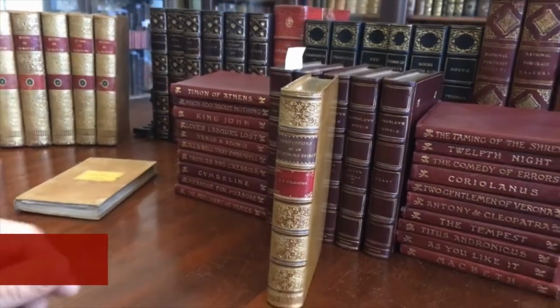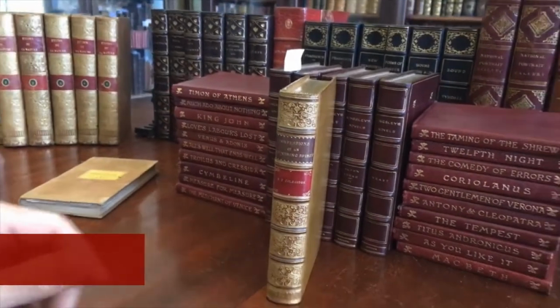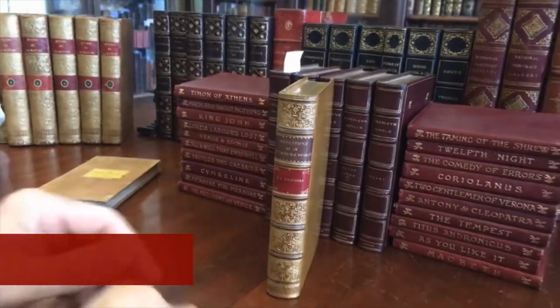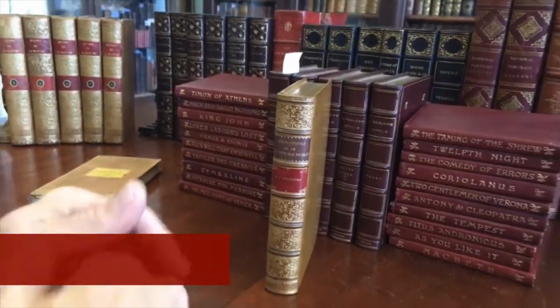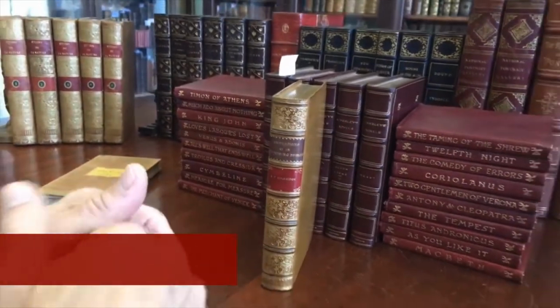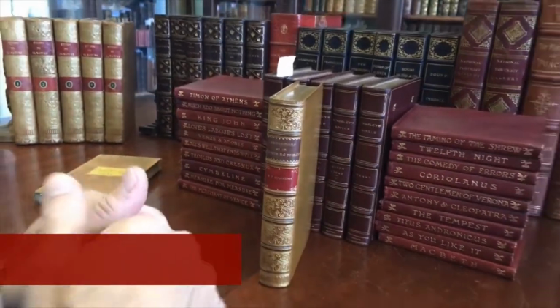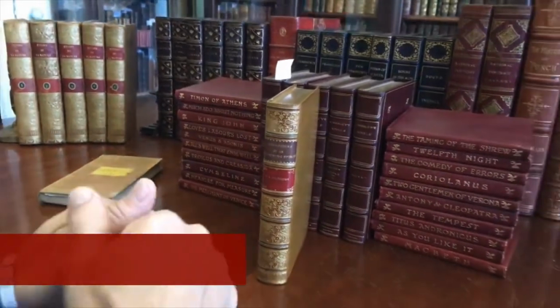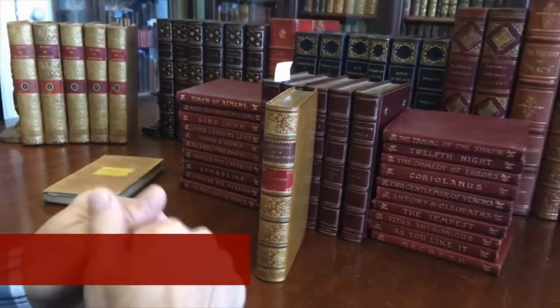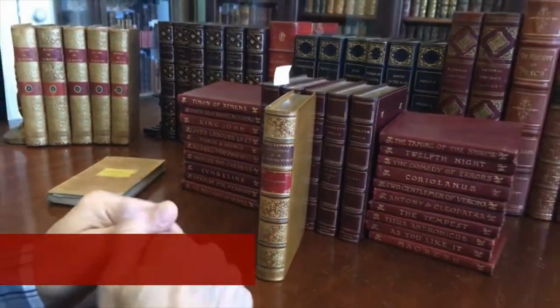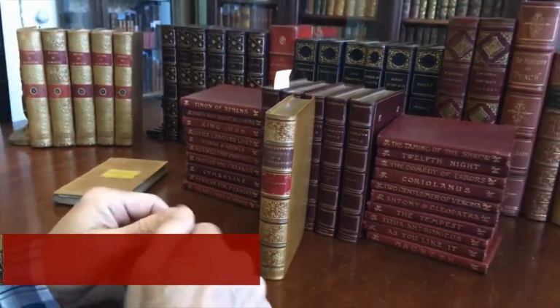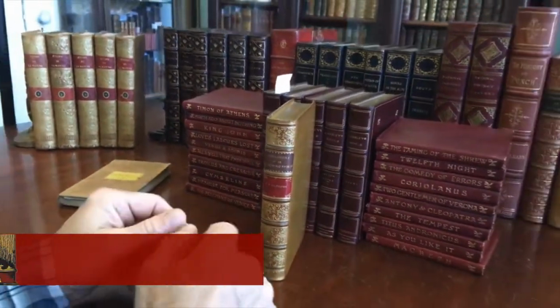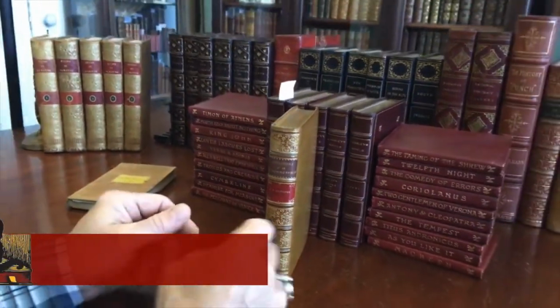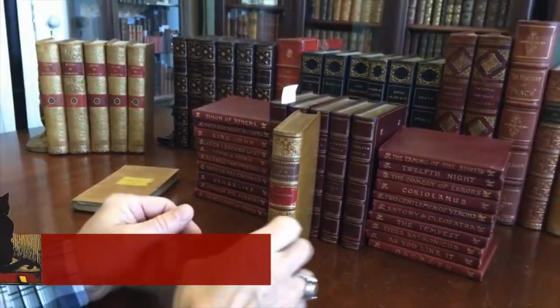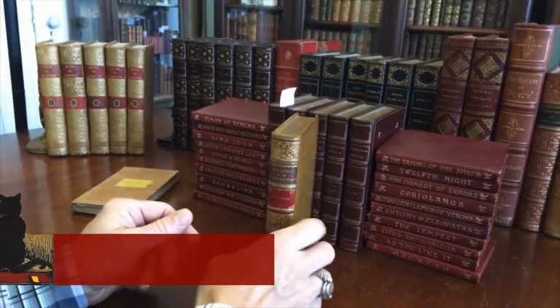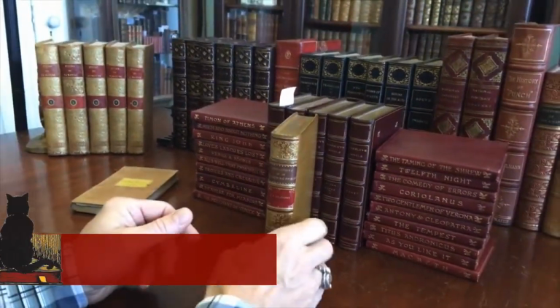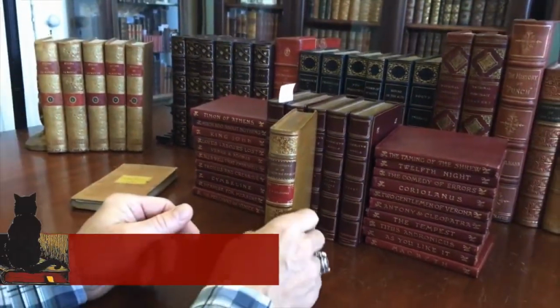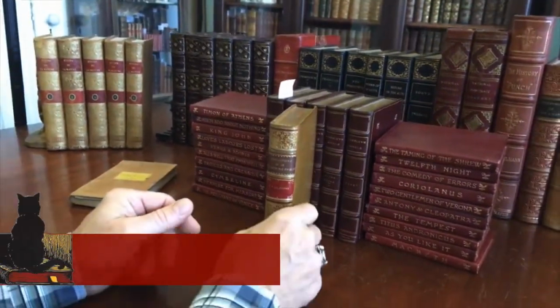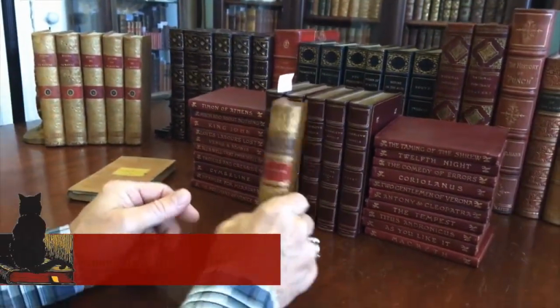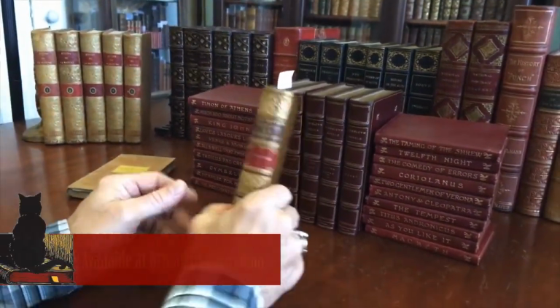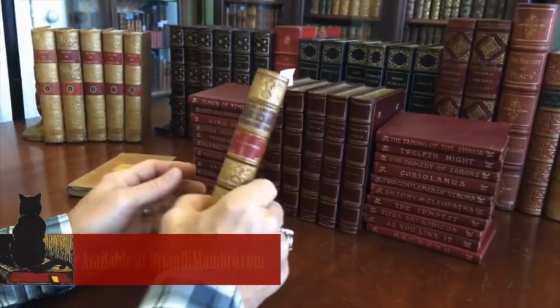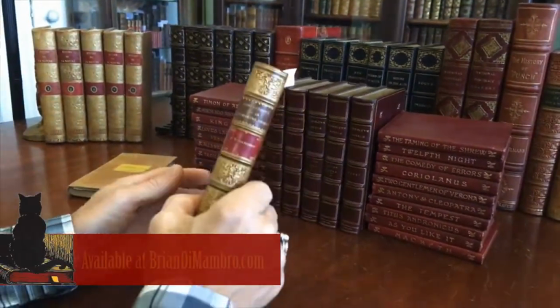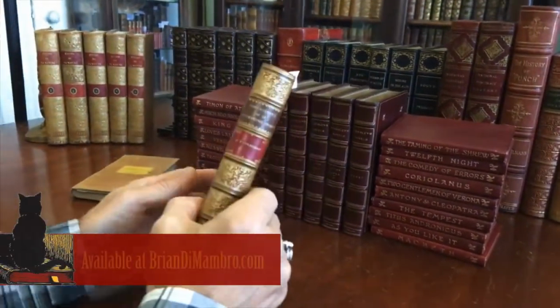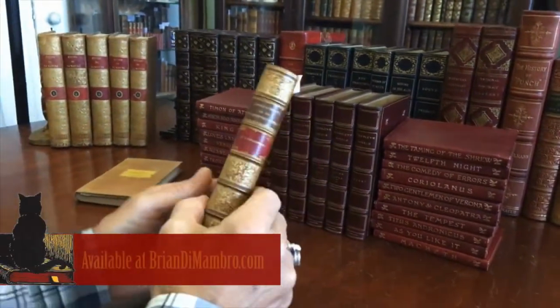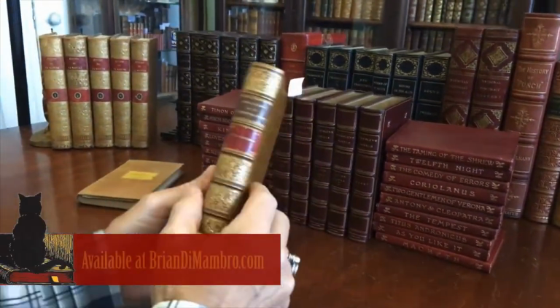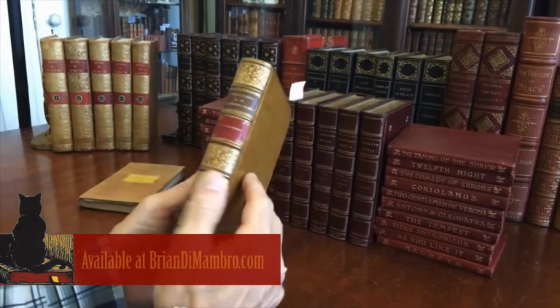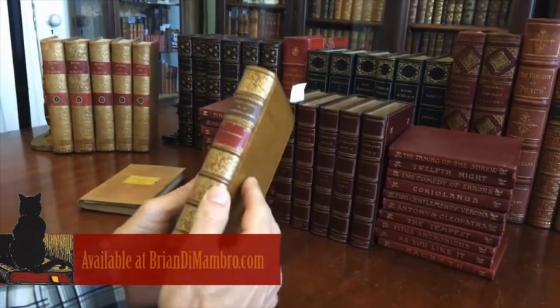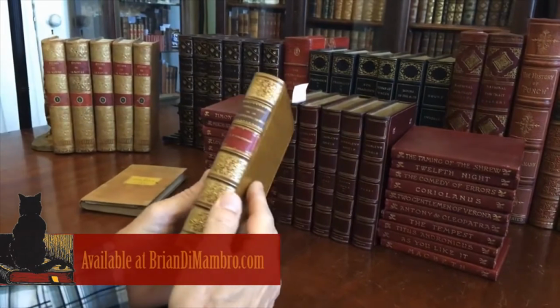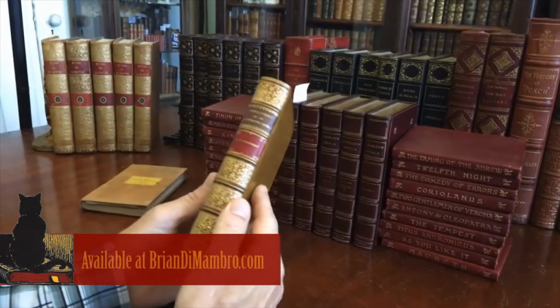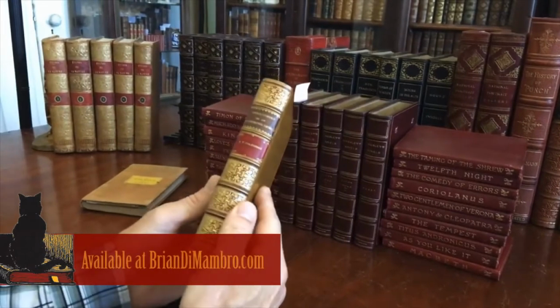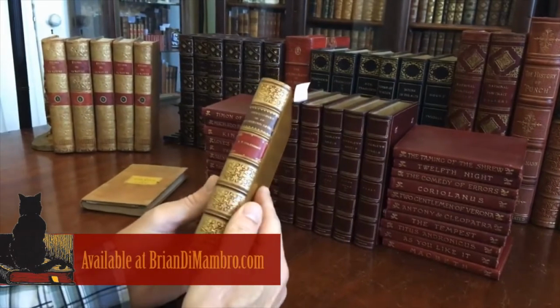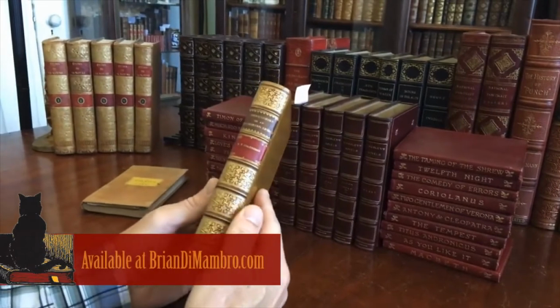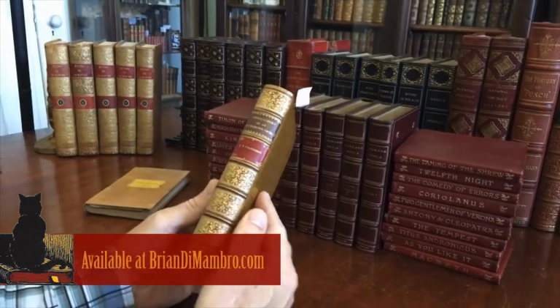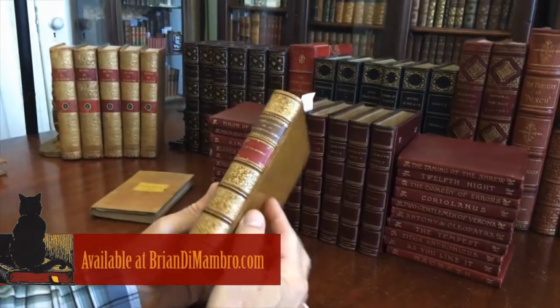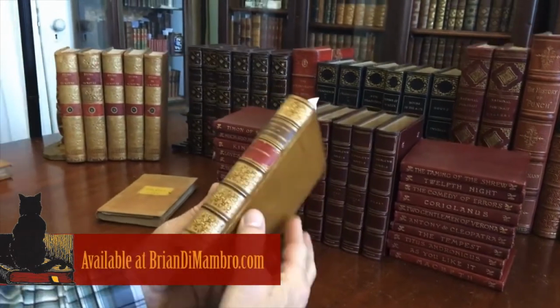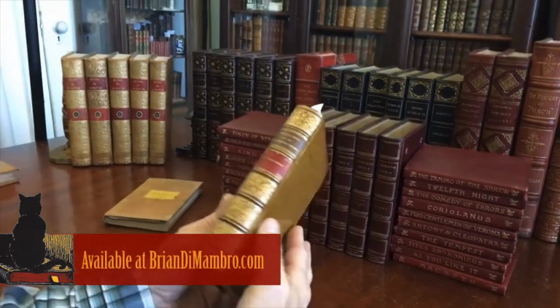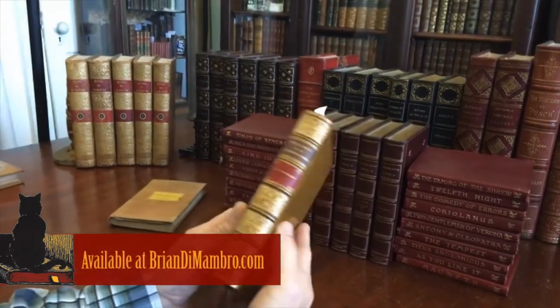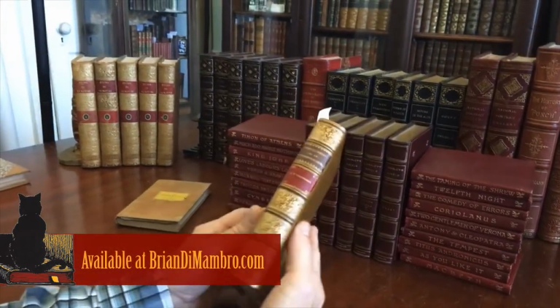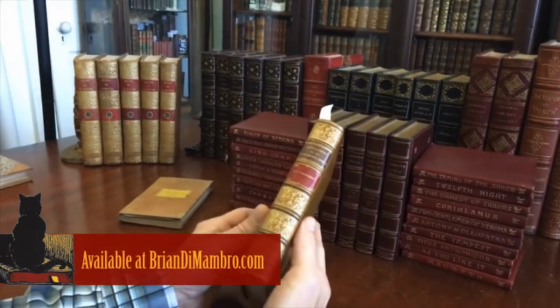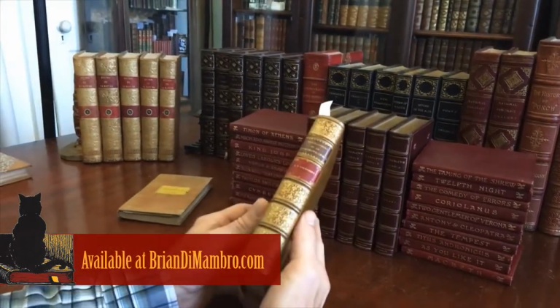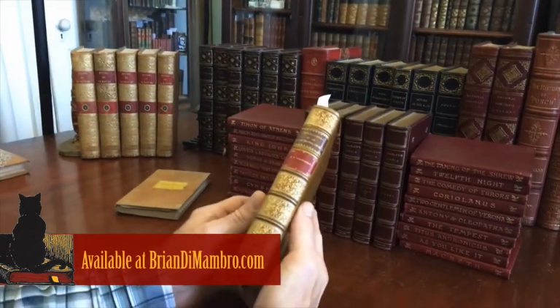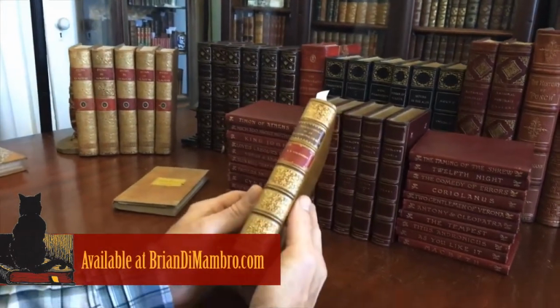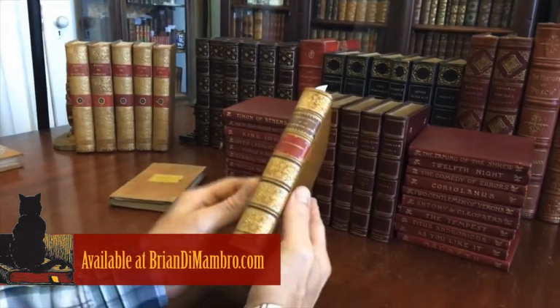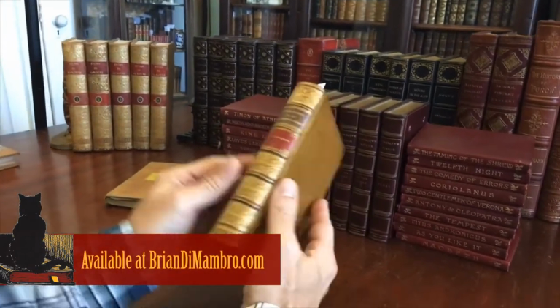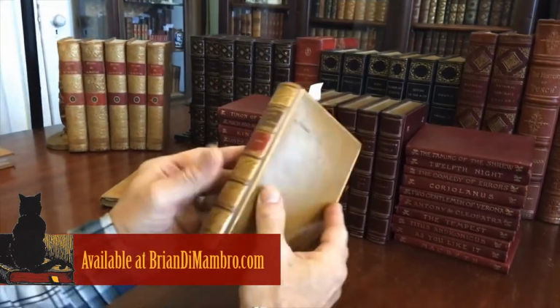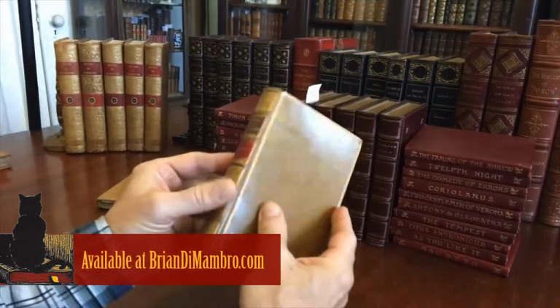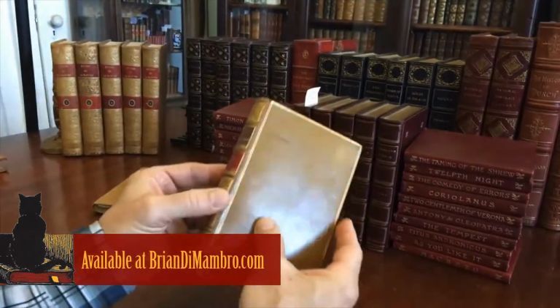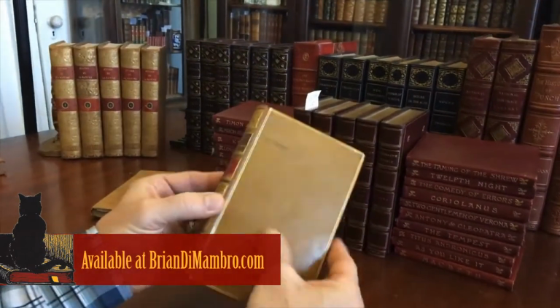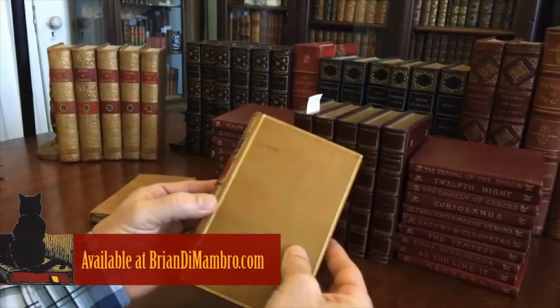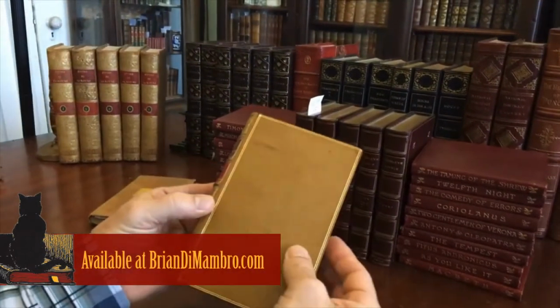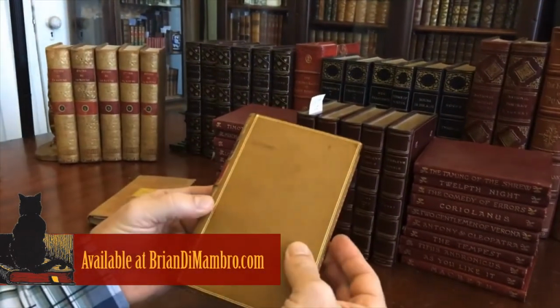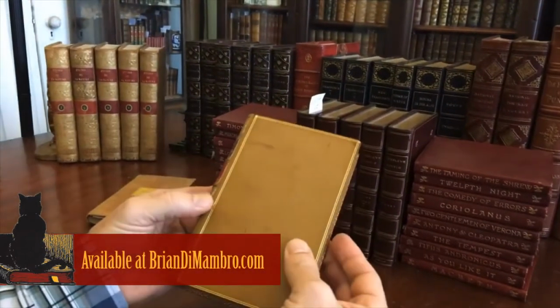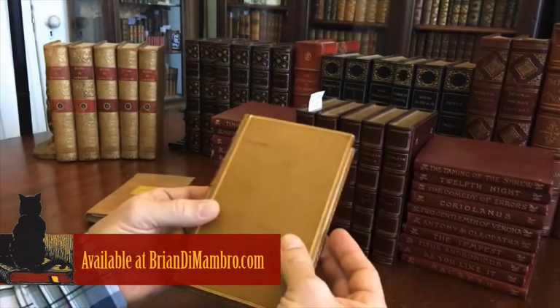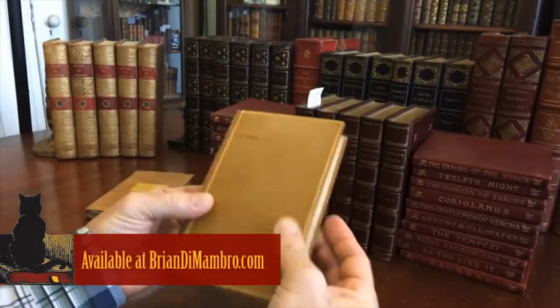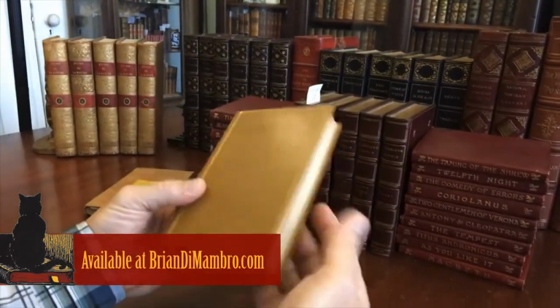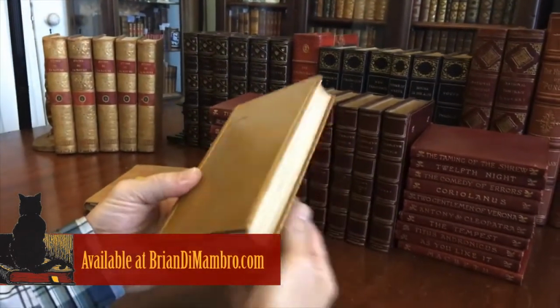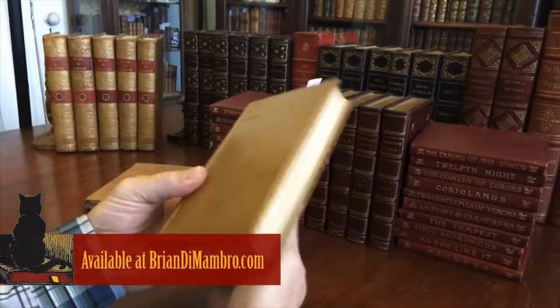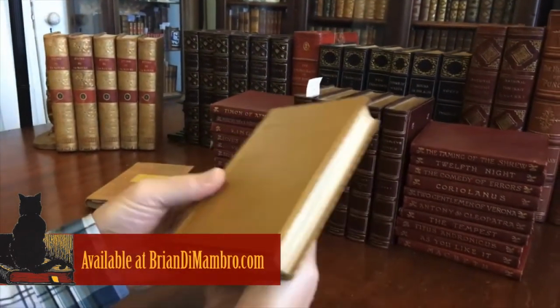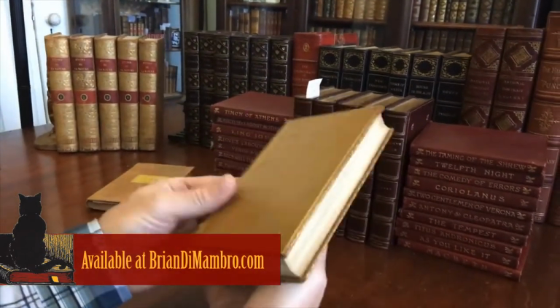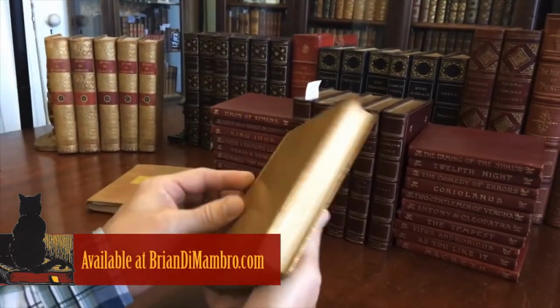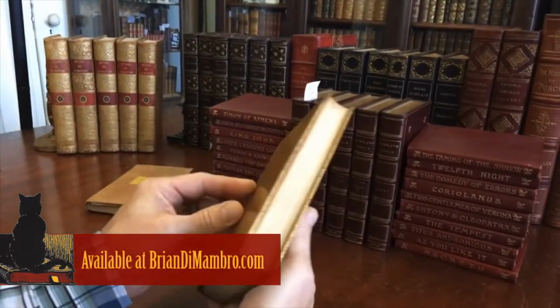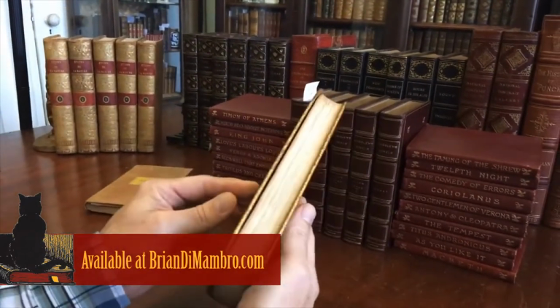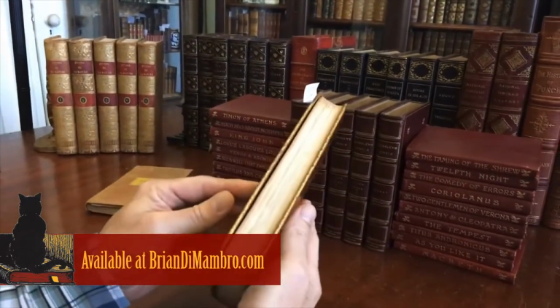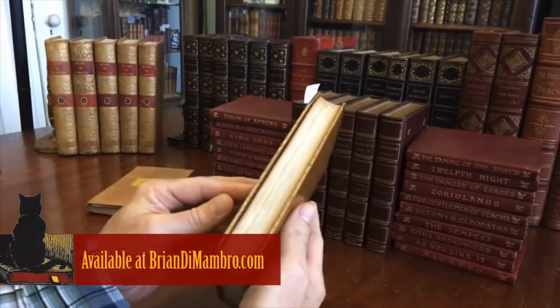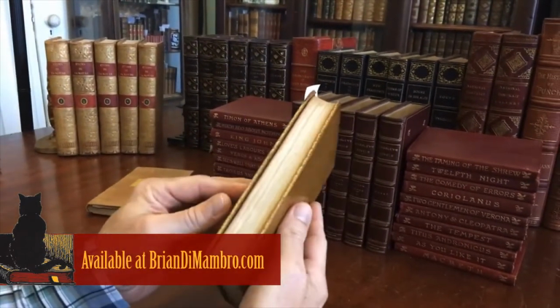Brian here with you. Let's now take a look at this beautiful mid-19th century leather bound book.